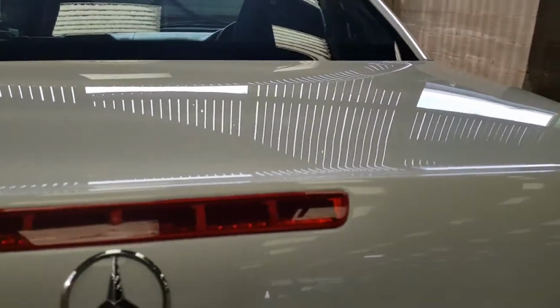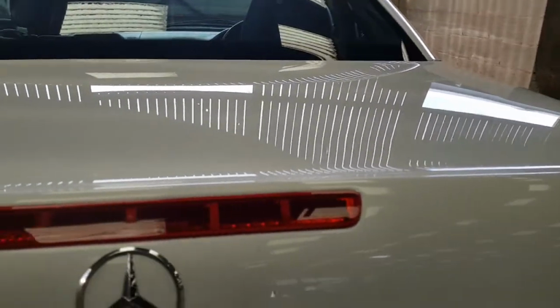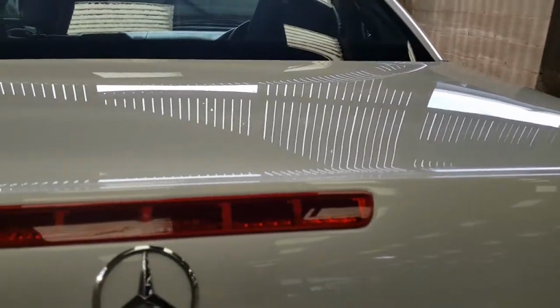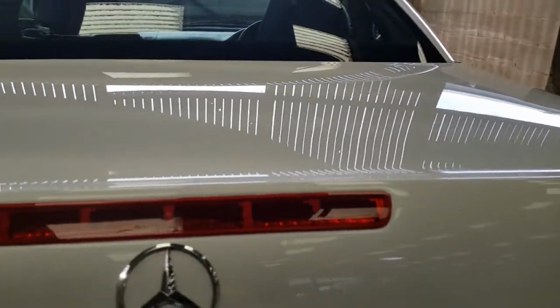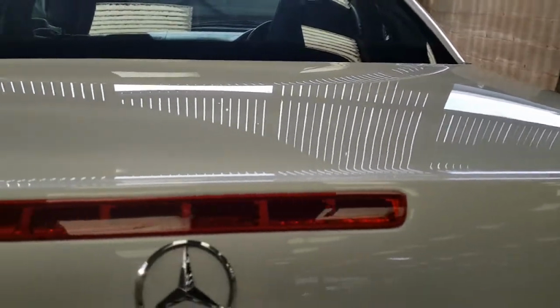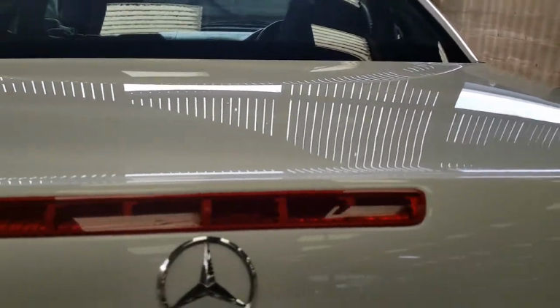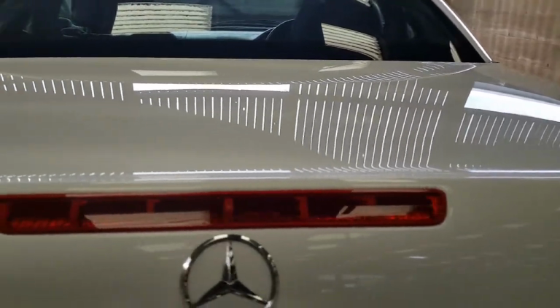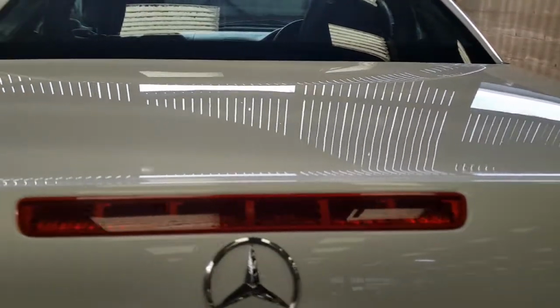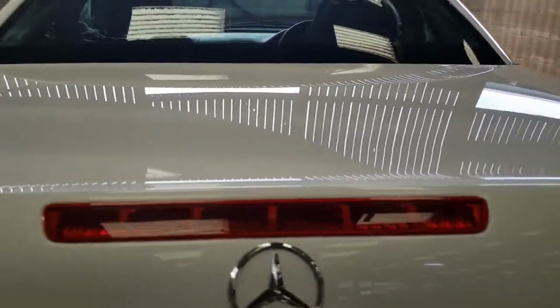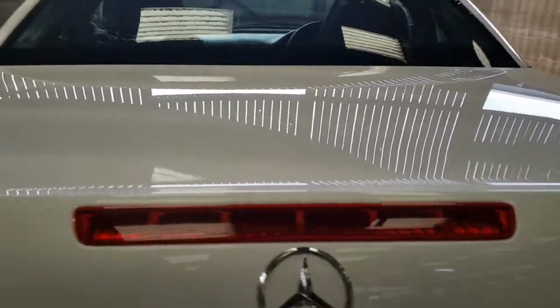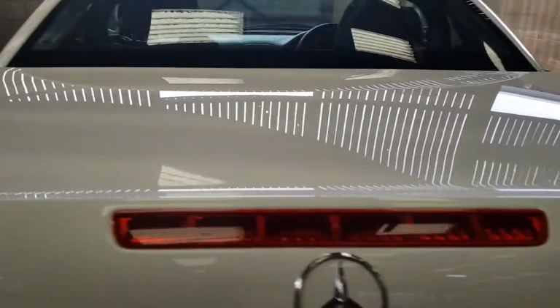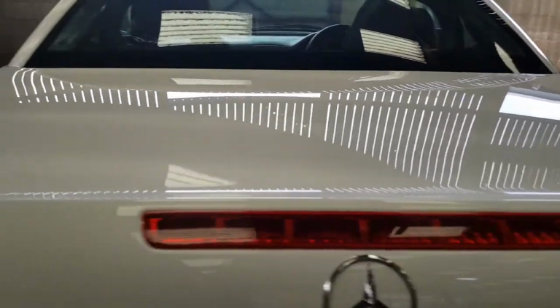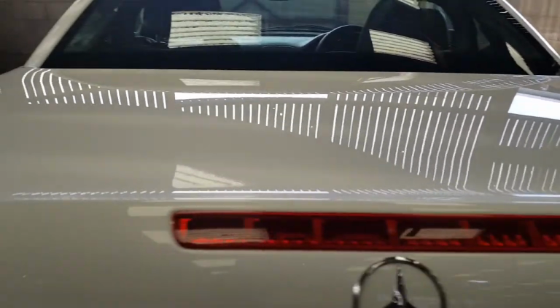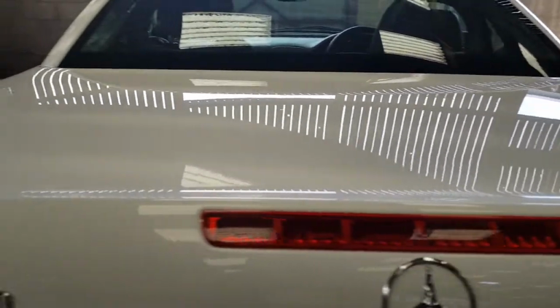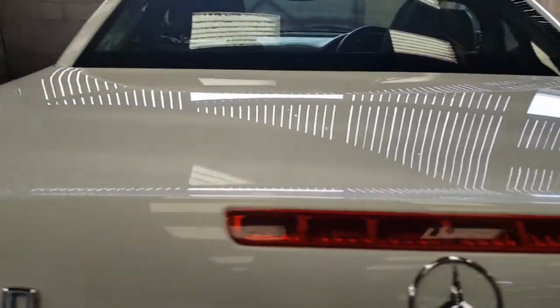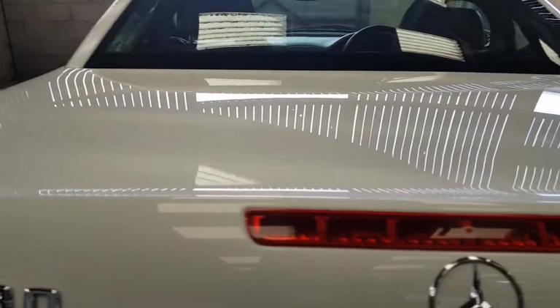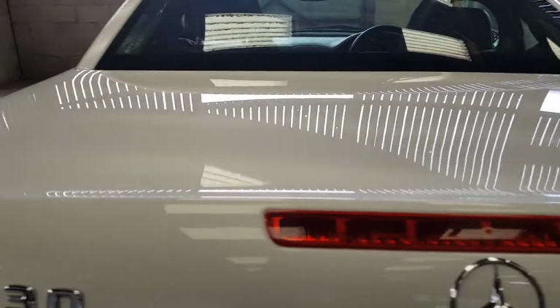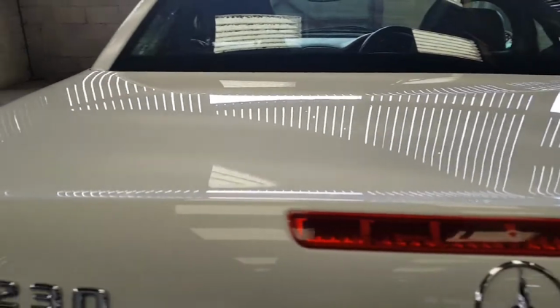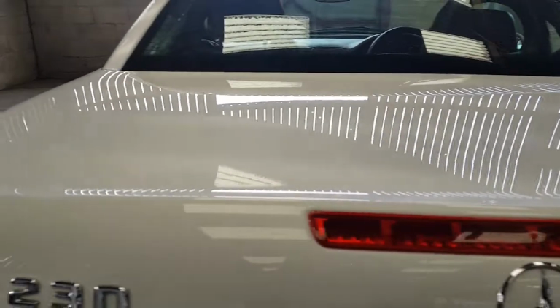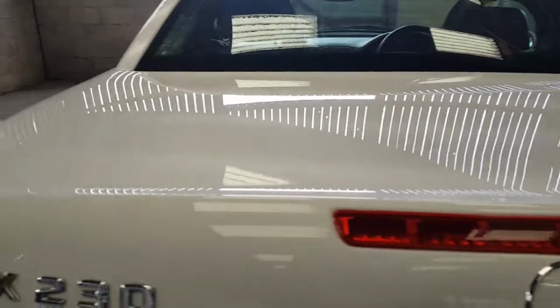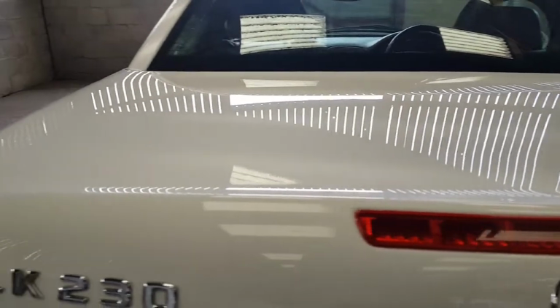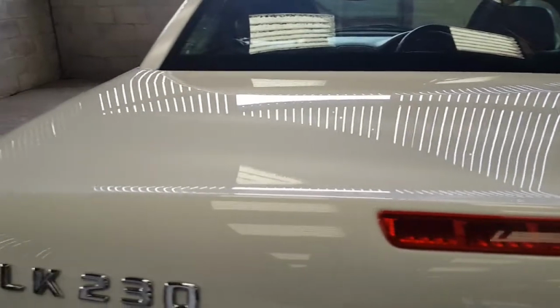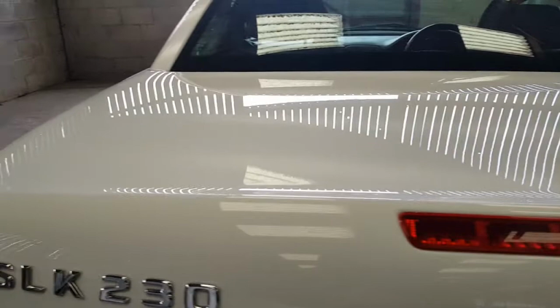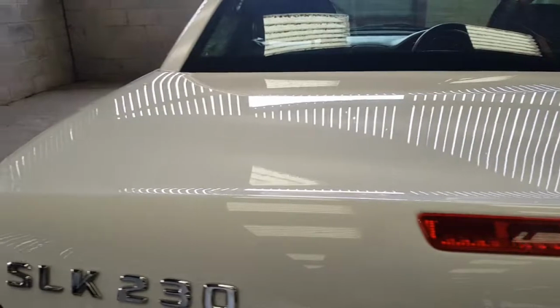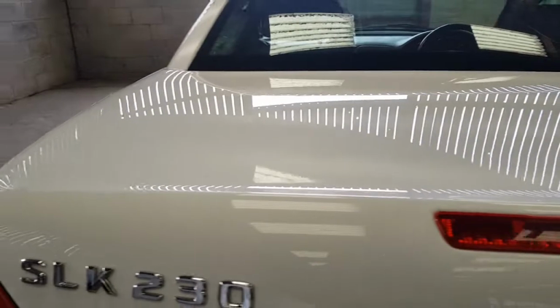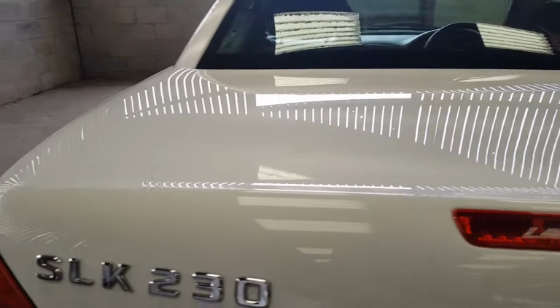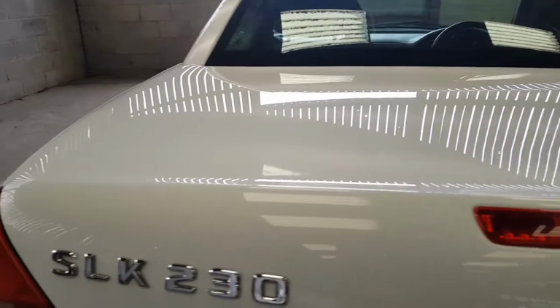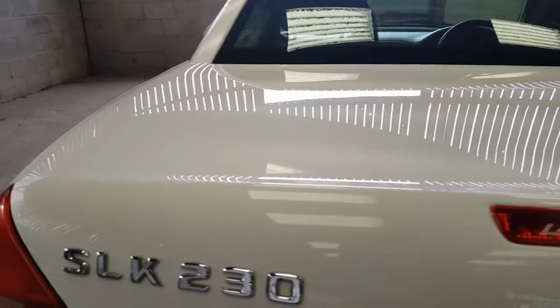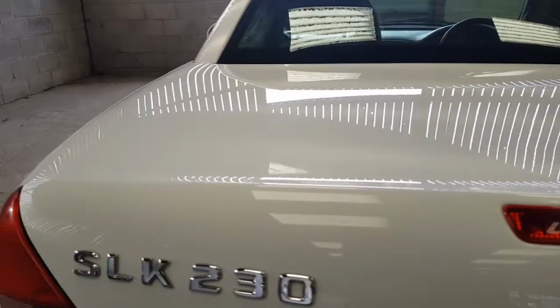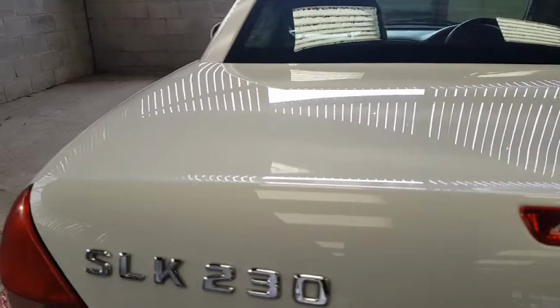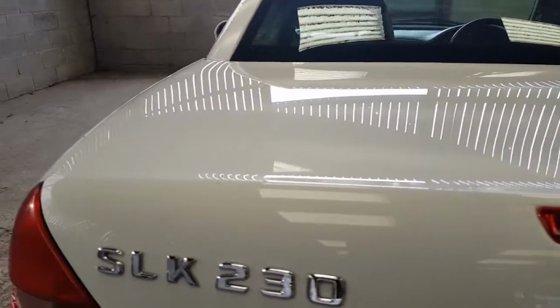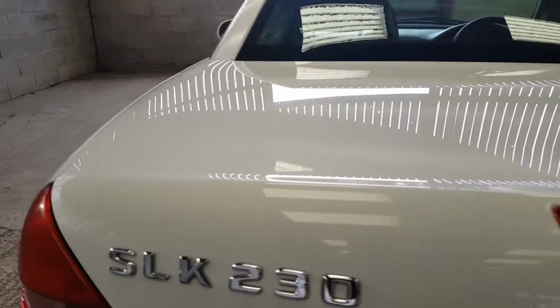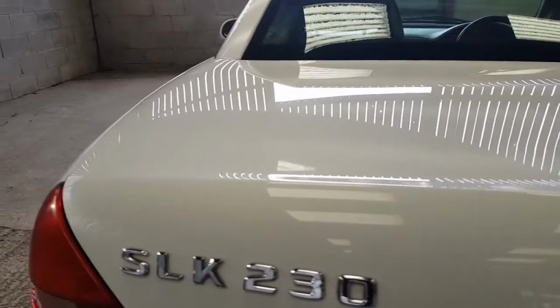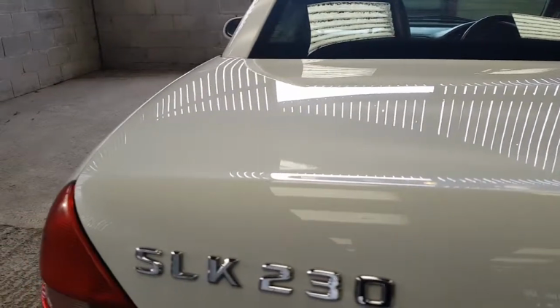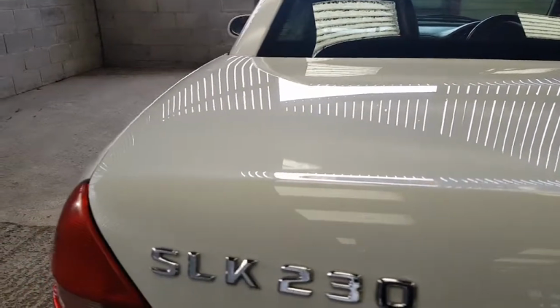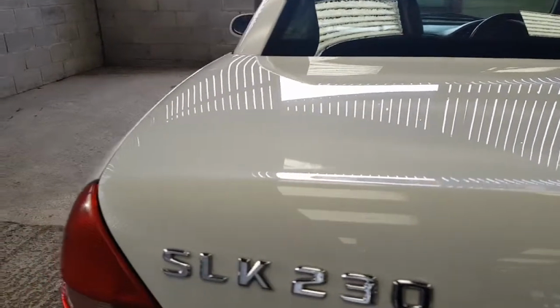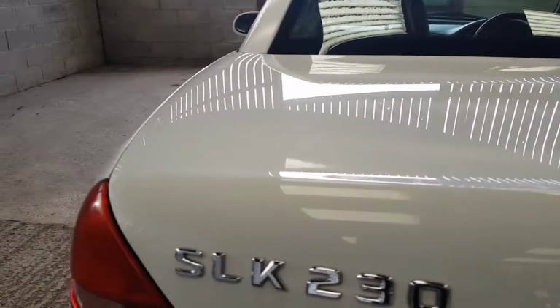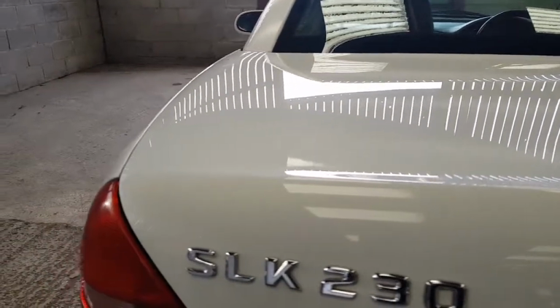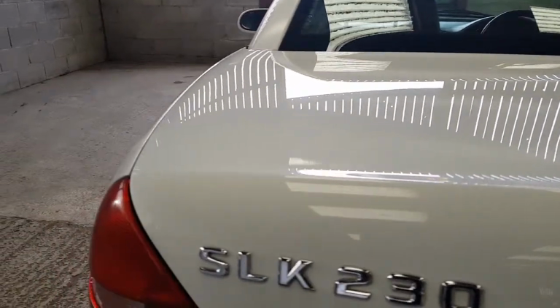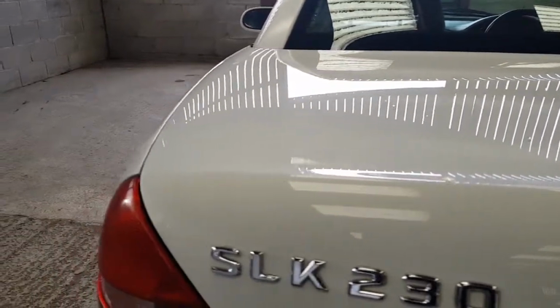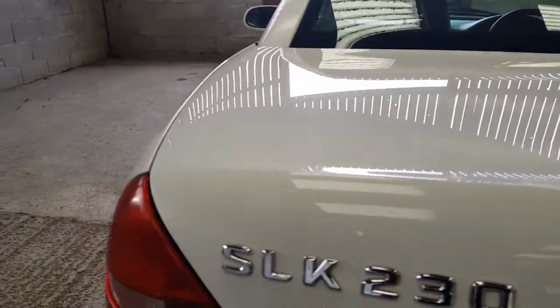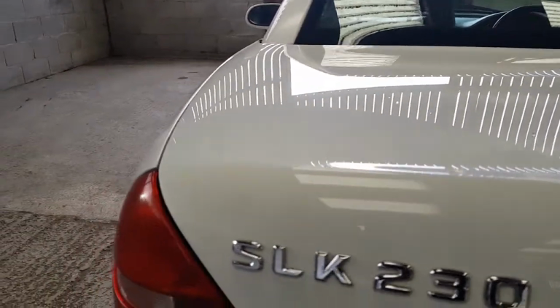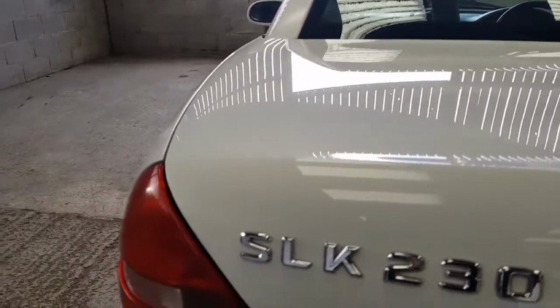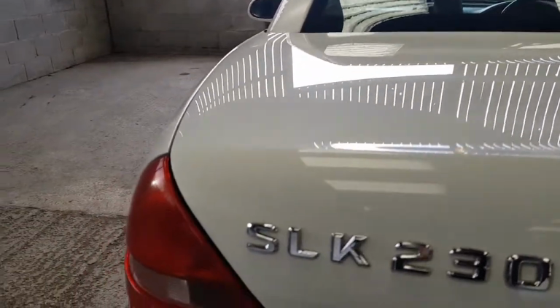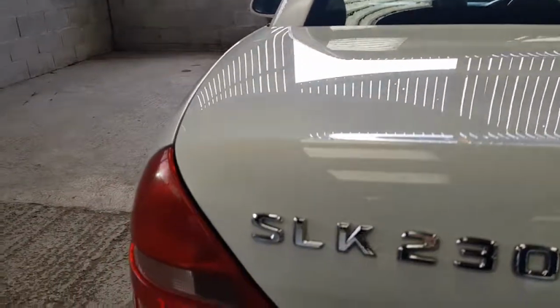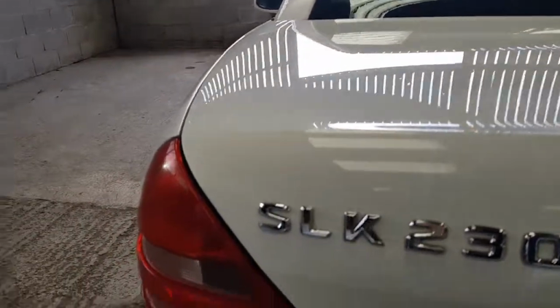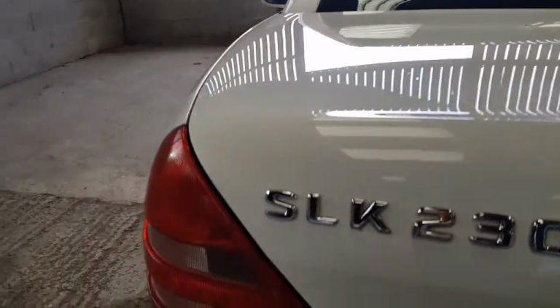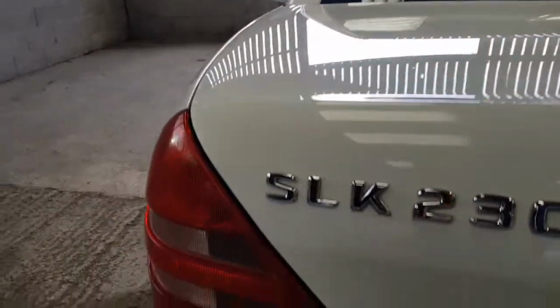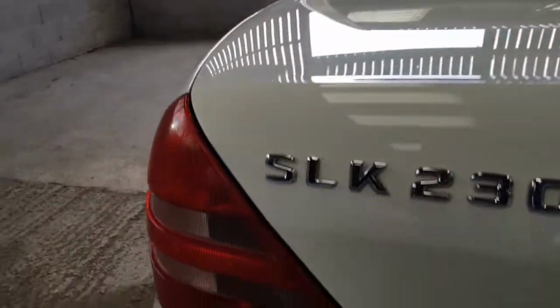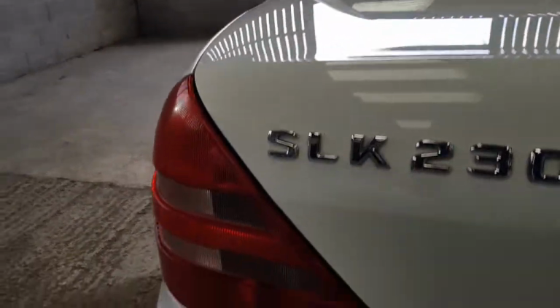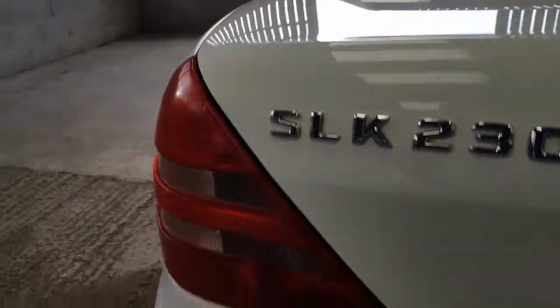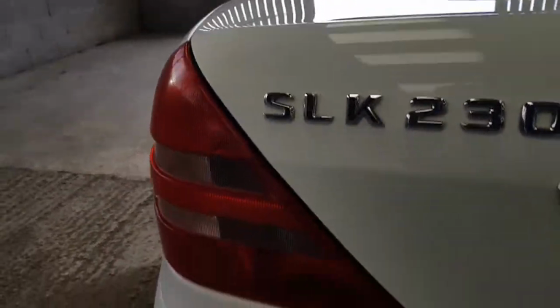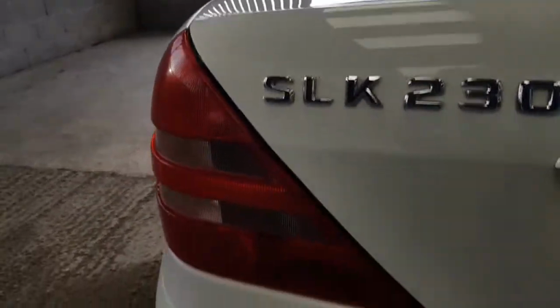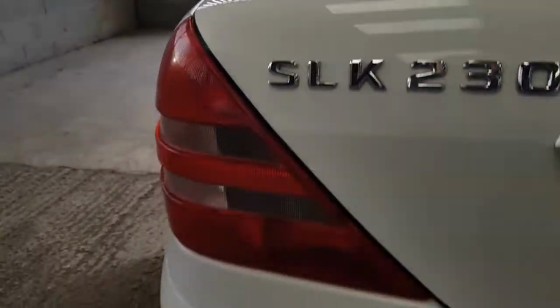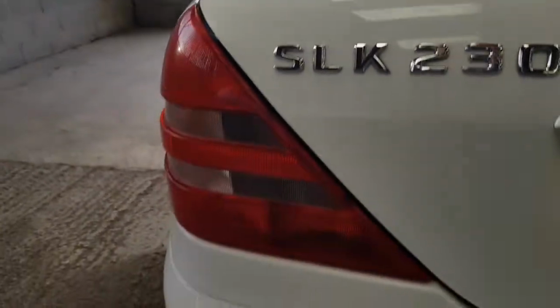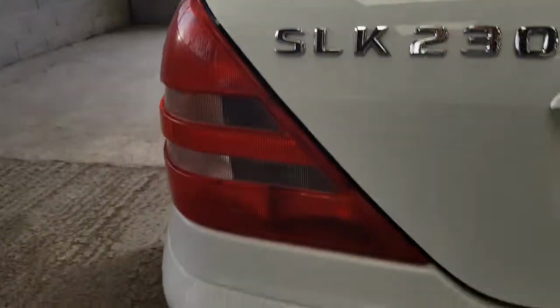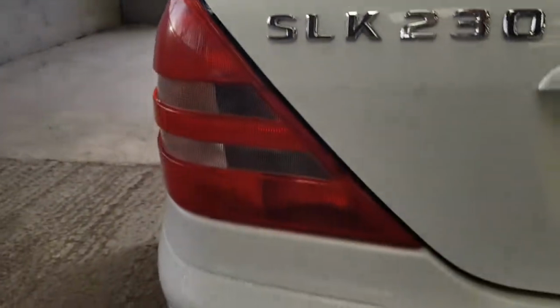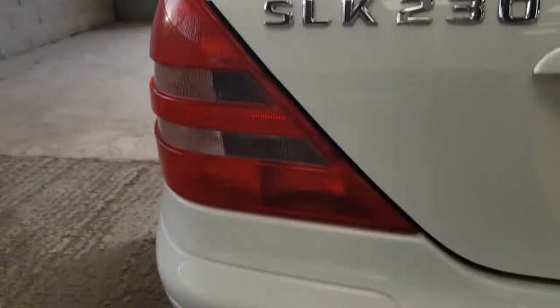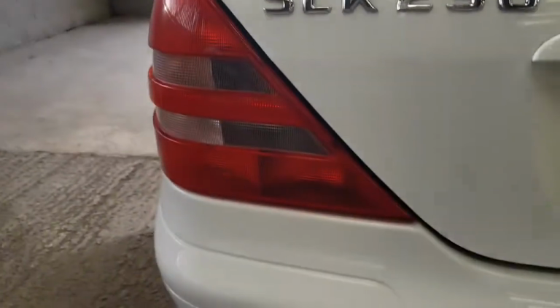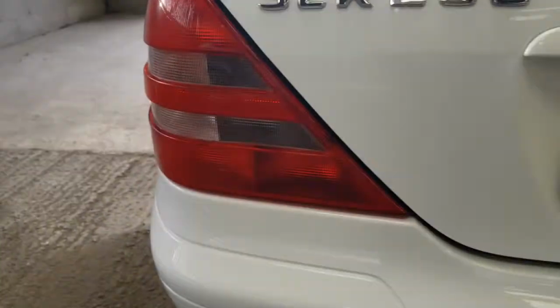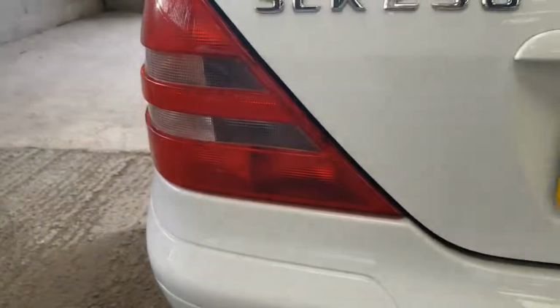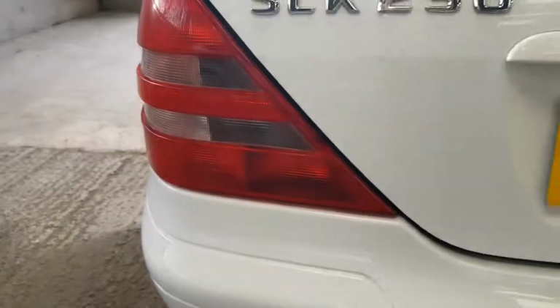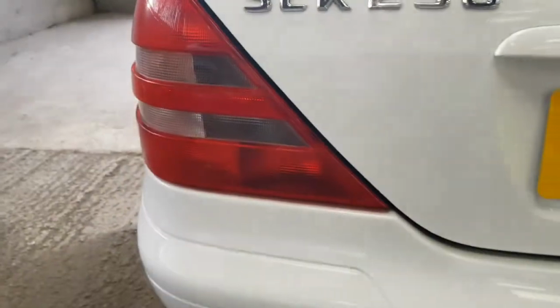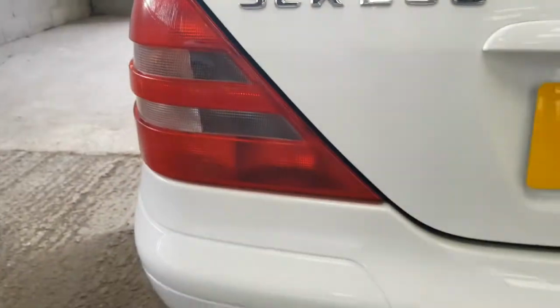This is just not your normal SLK. There's probably a lot of rubbish out there for the money, but I promise you, this is a good one.